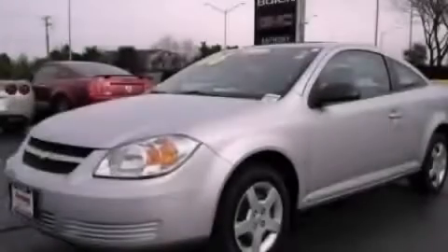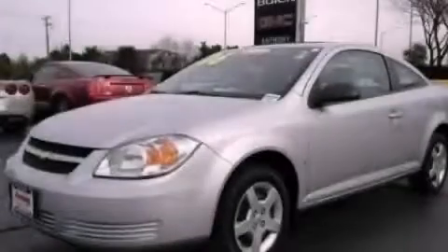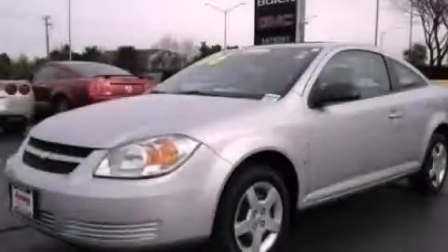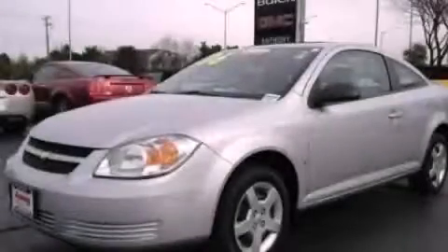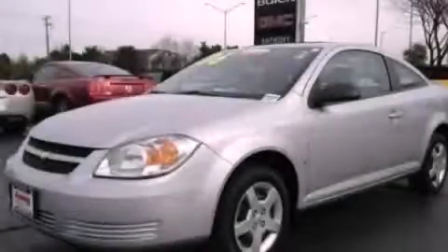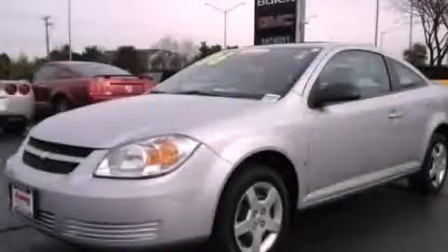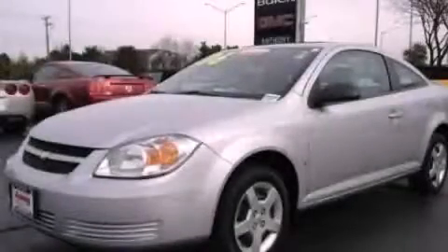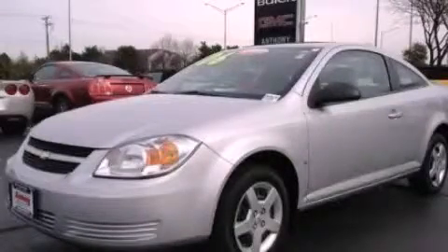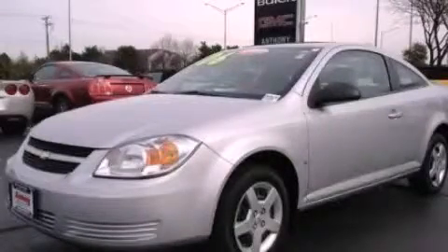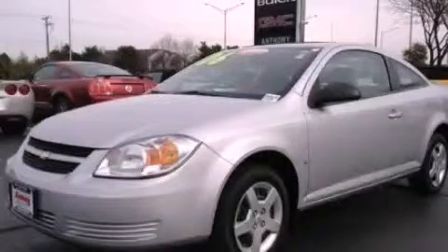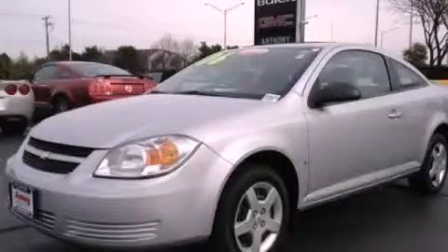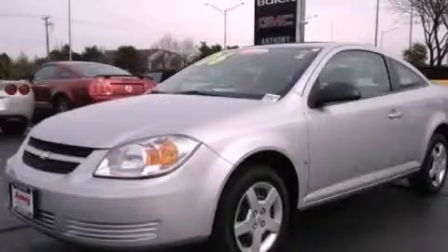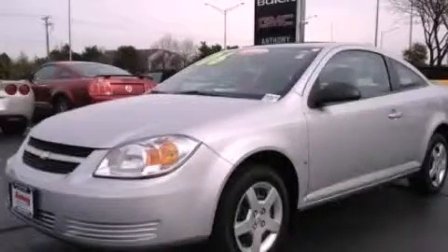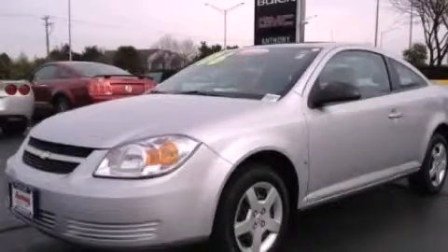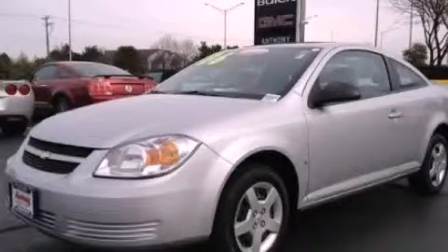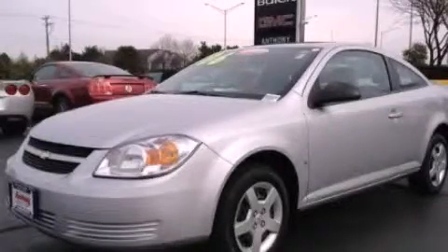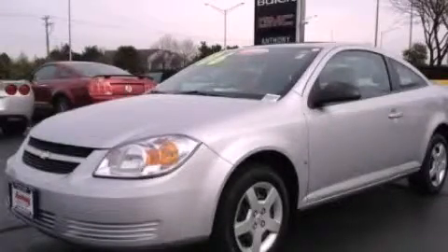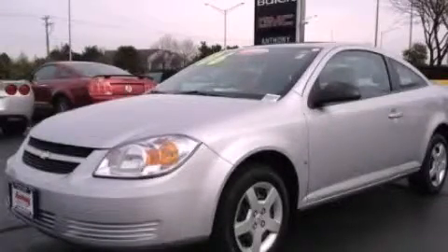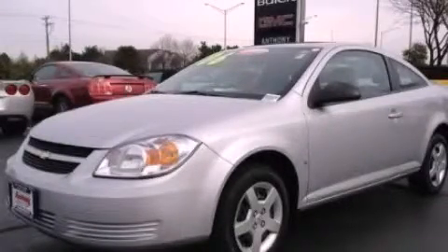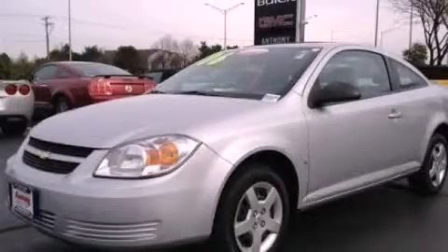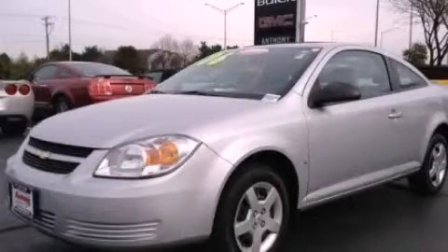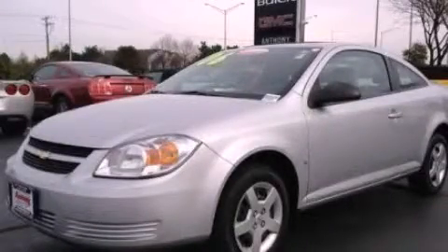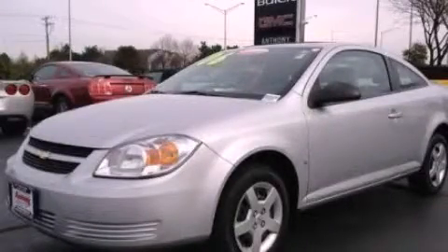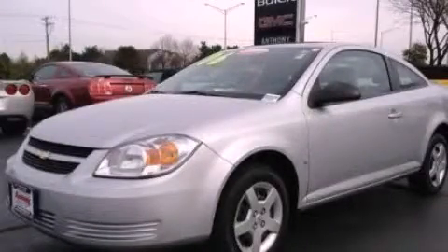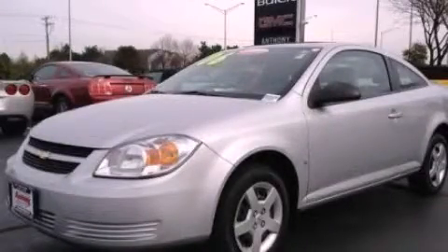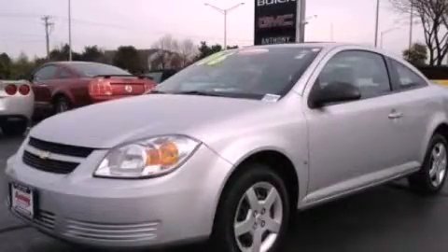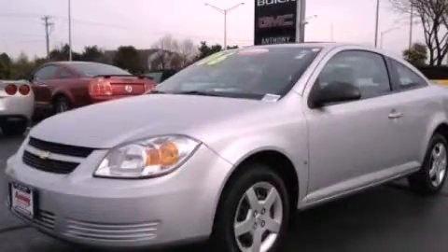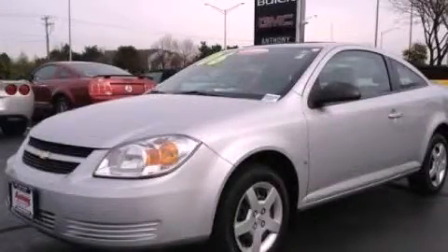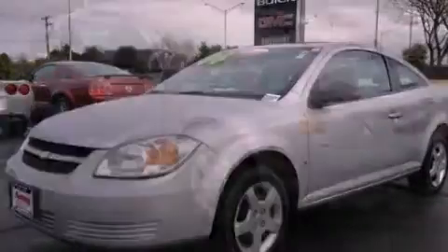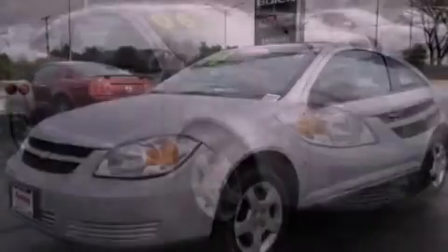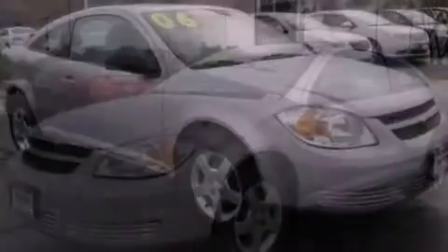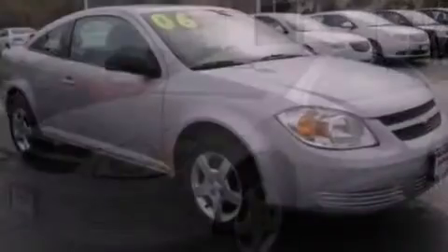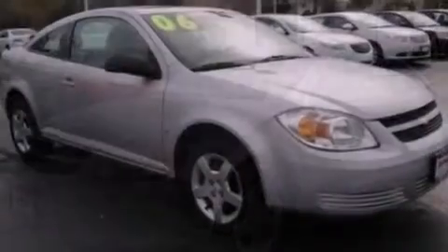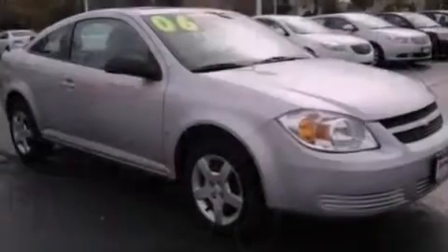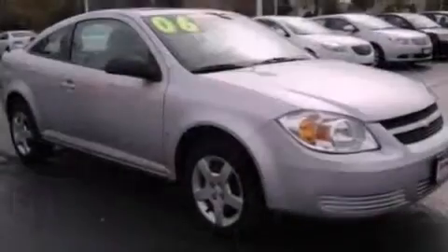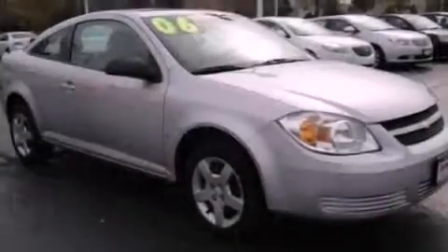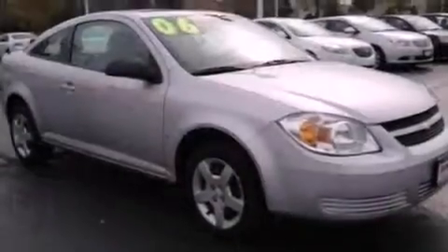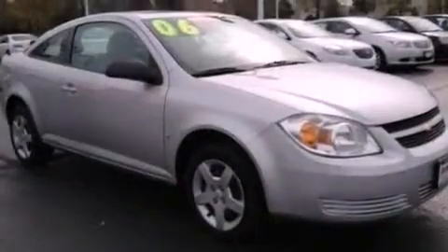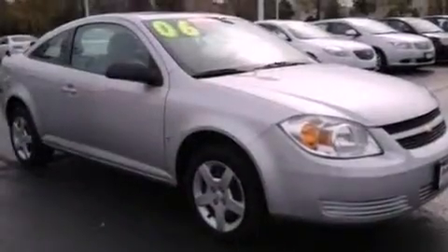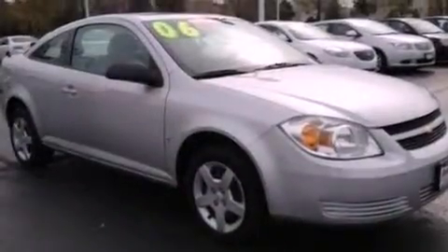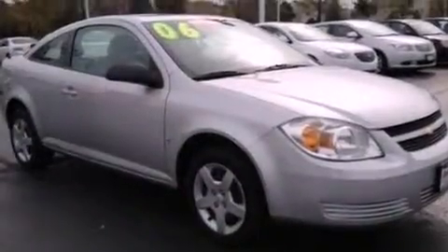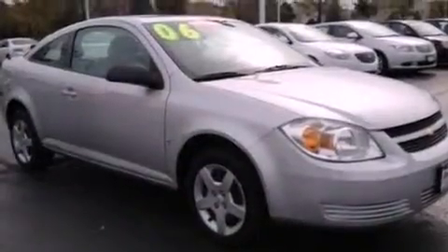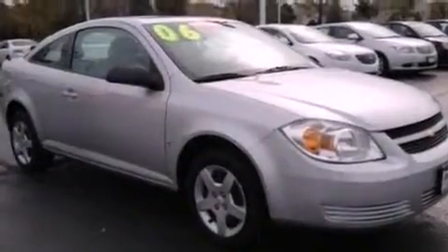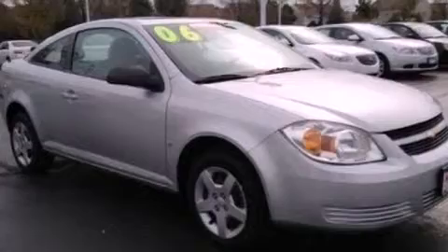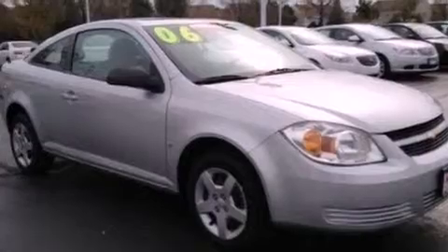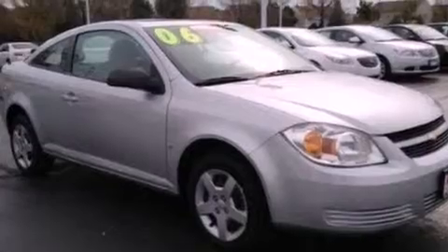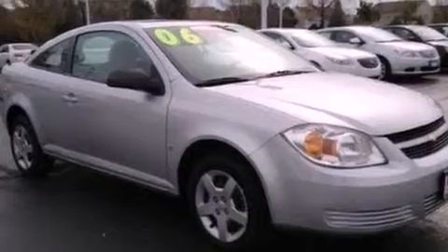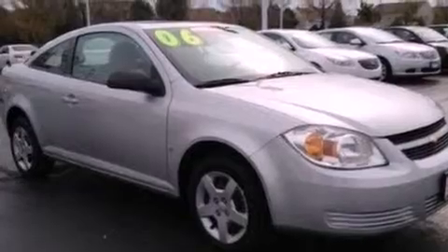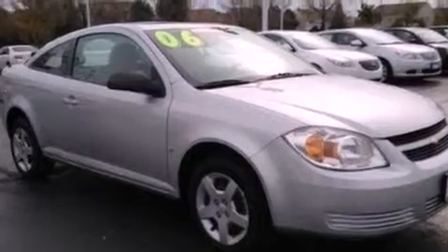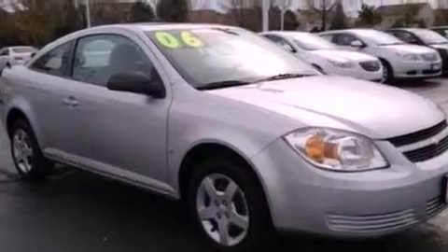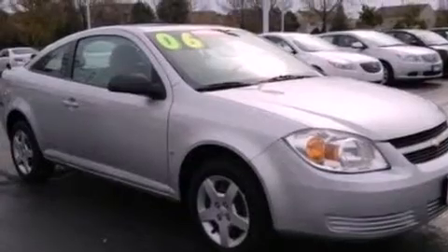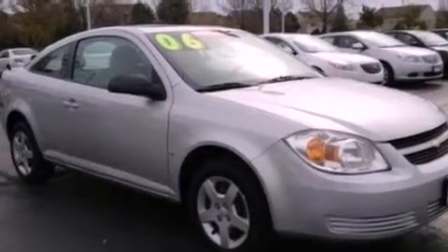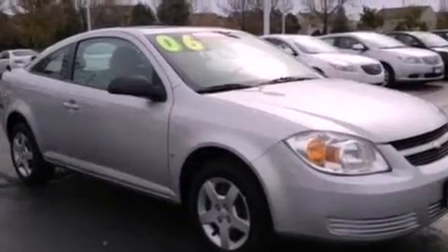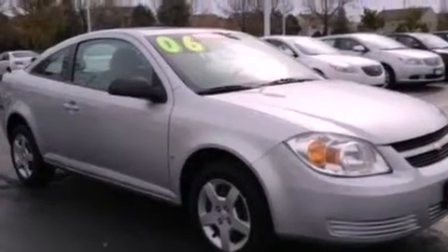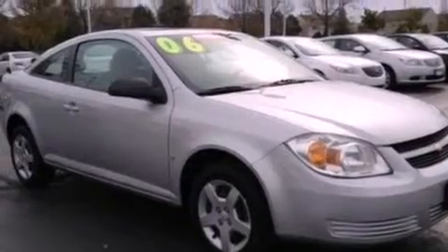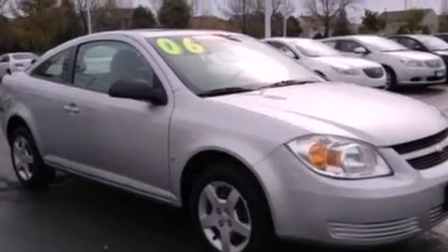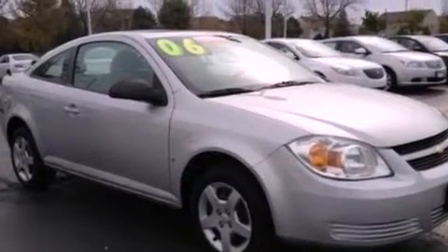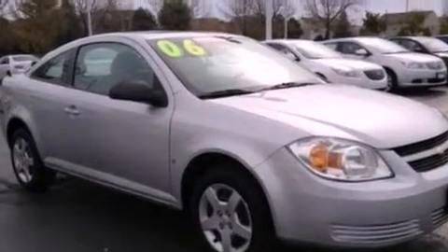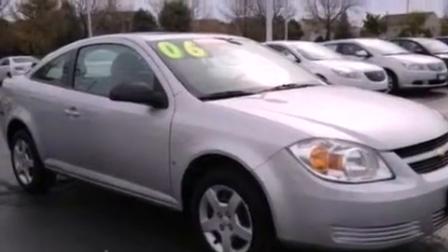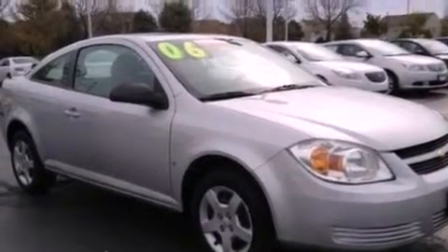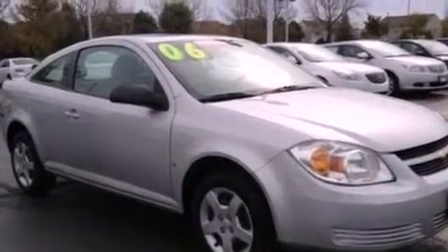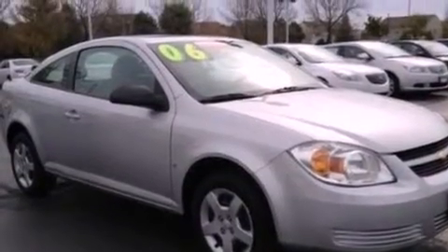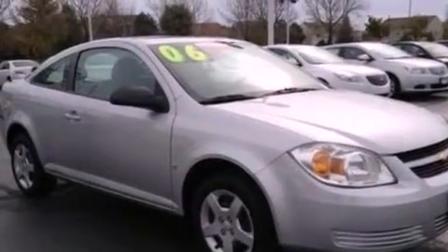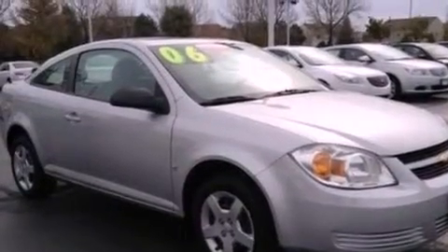This is a 2006 Chevrolet Cobalt. It features a four-cylinder engine and a manual transmission.